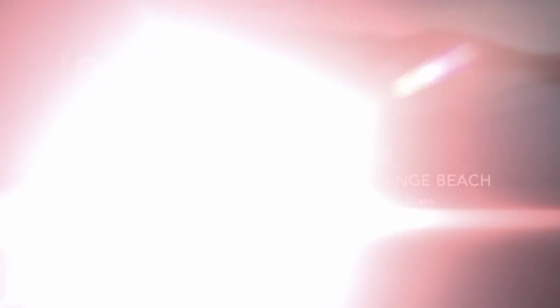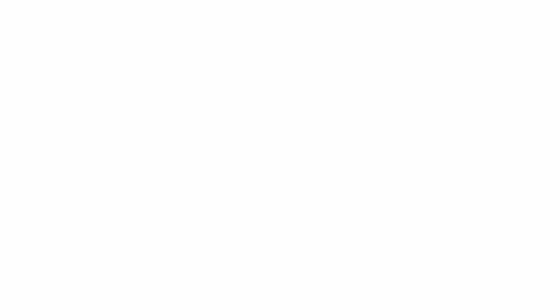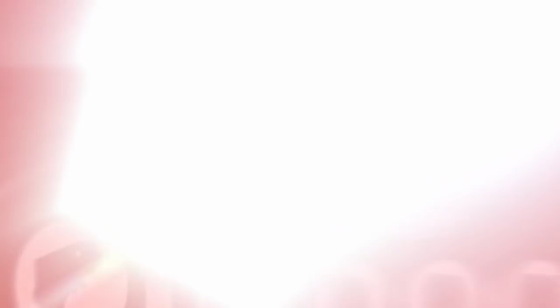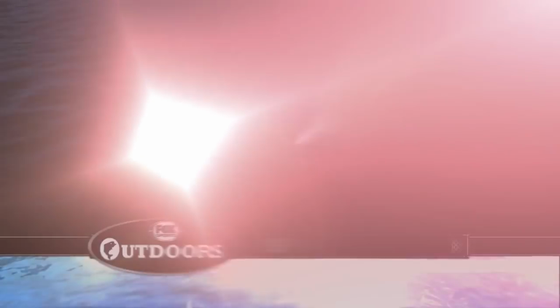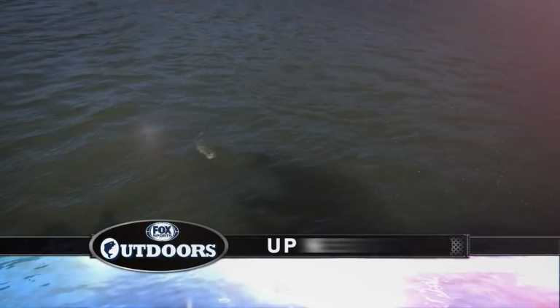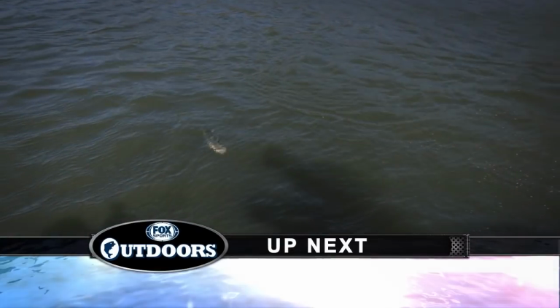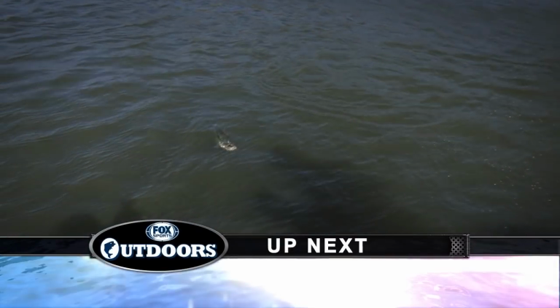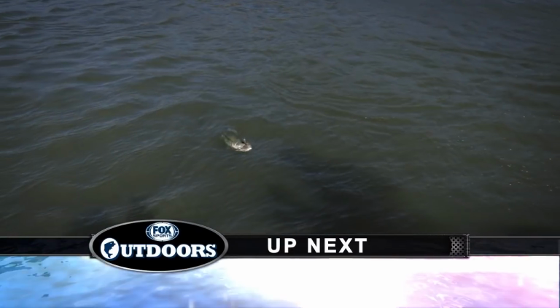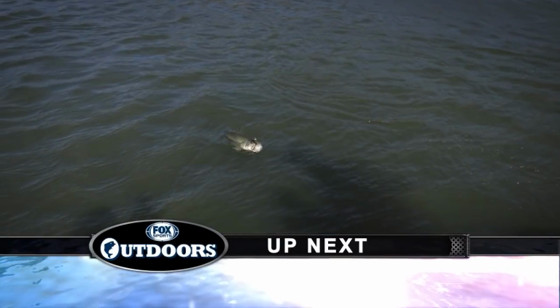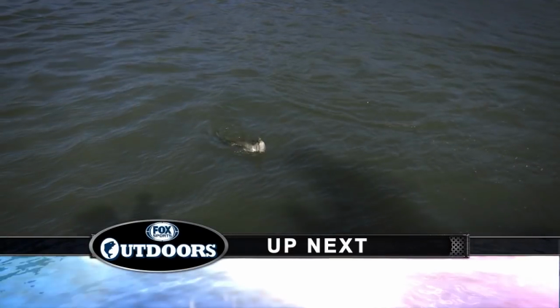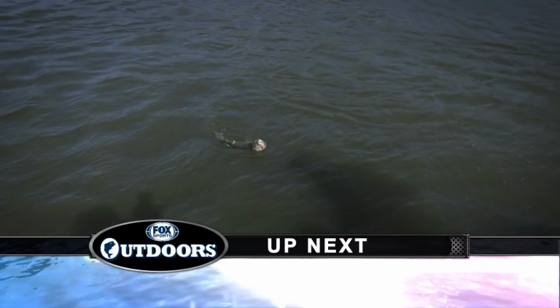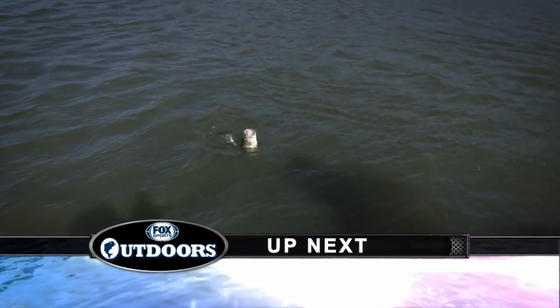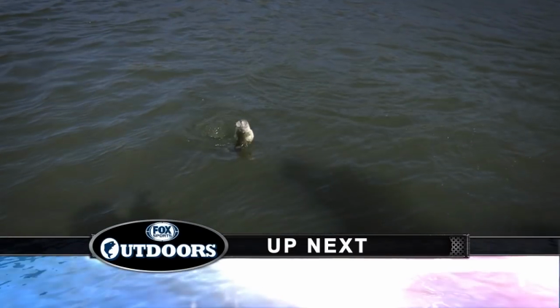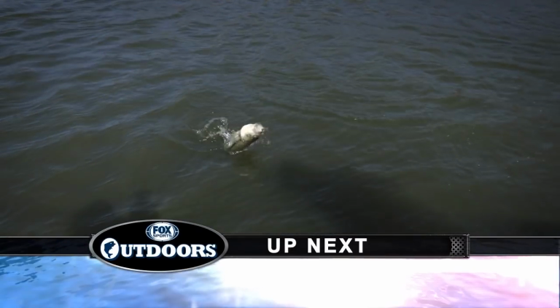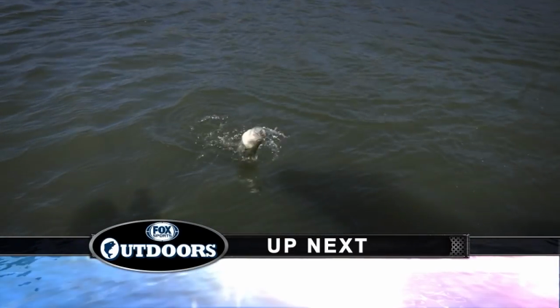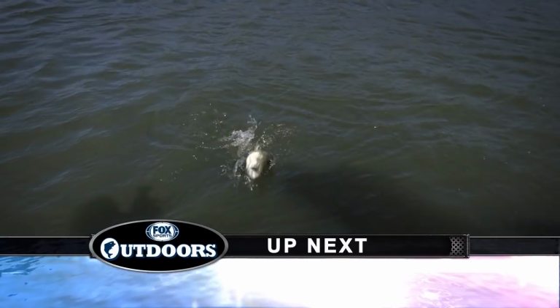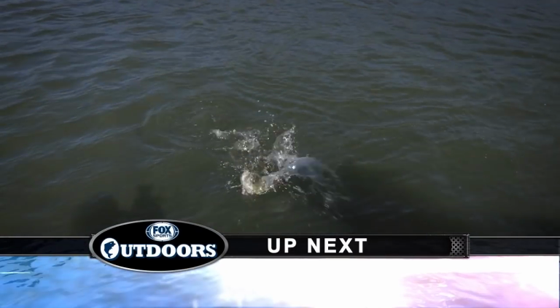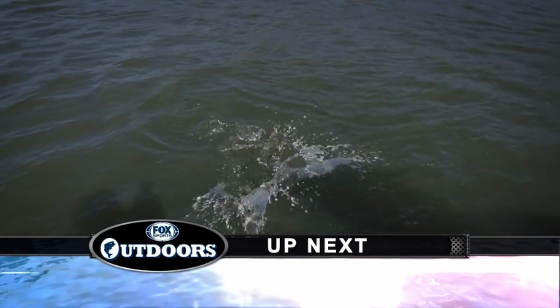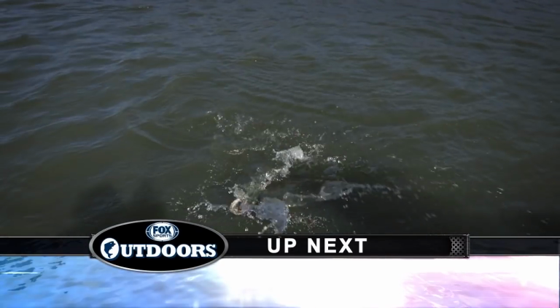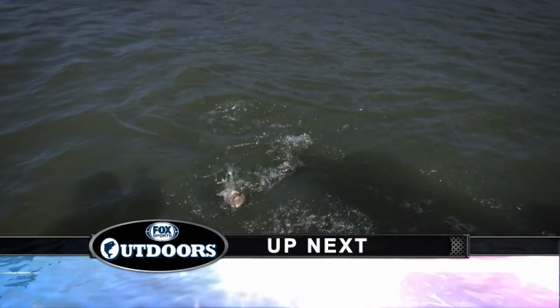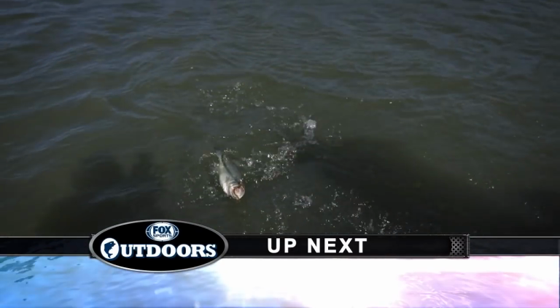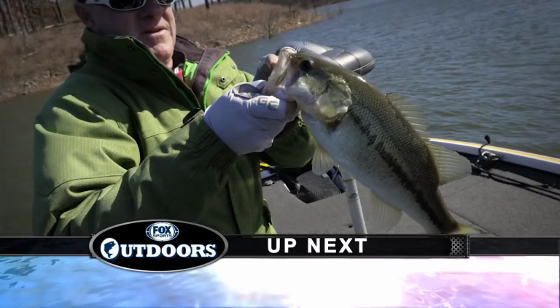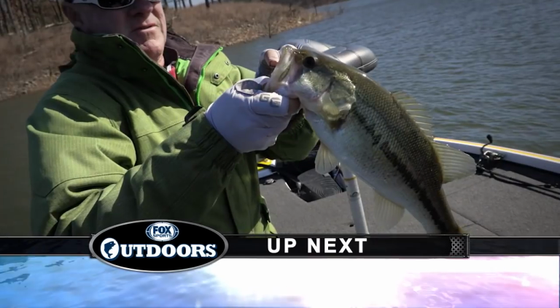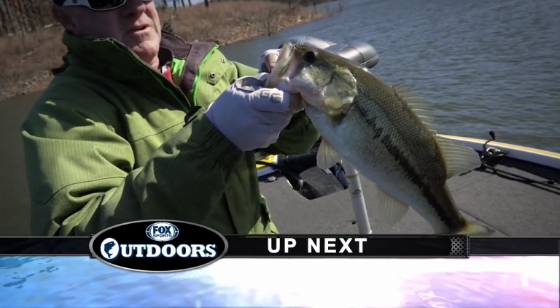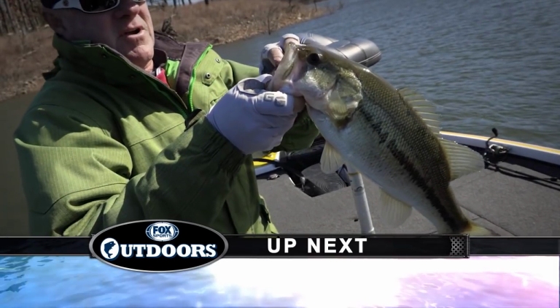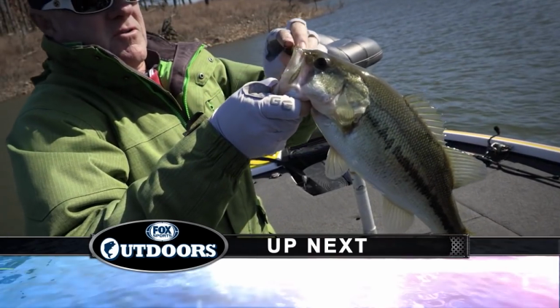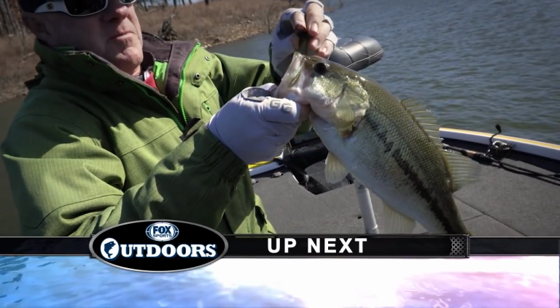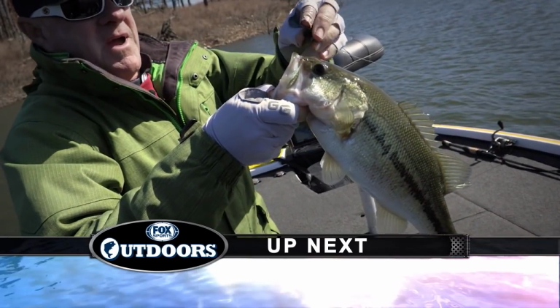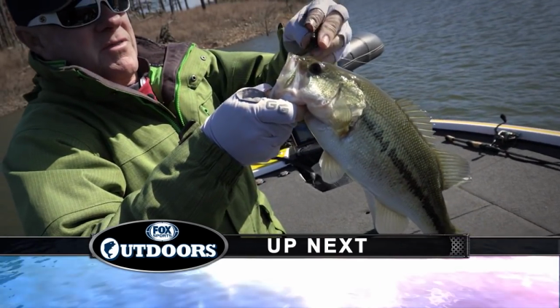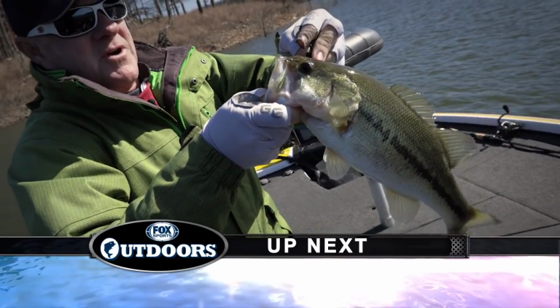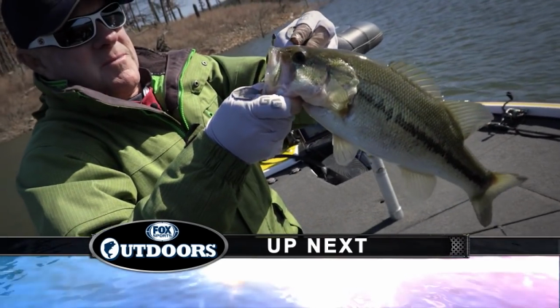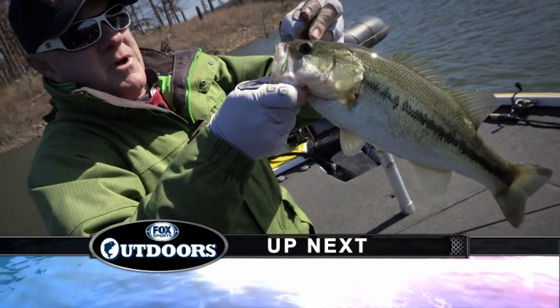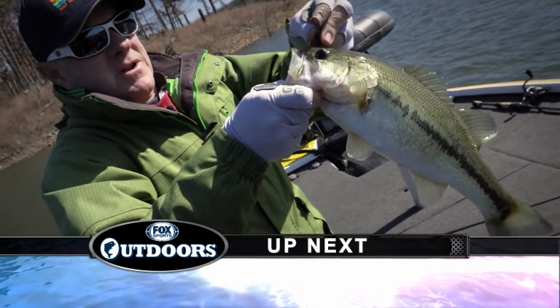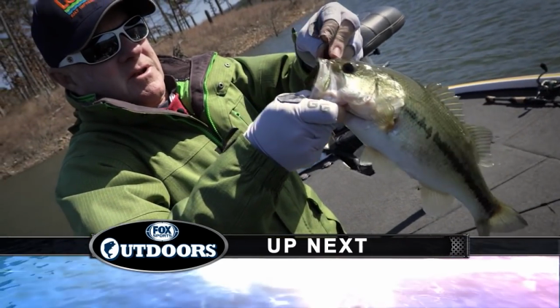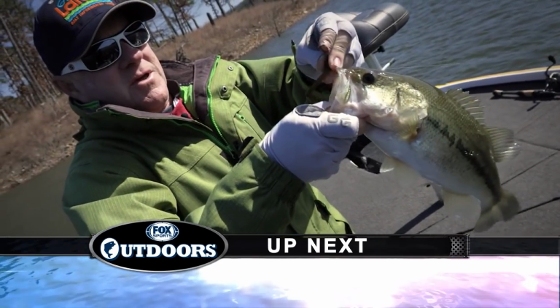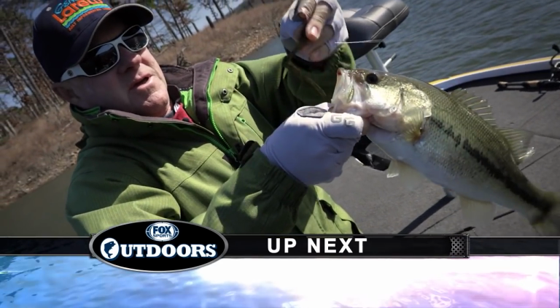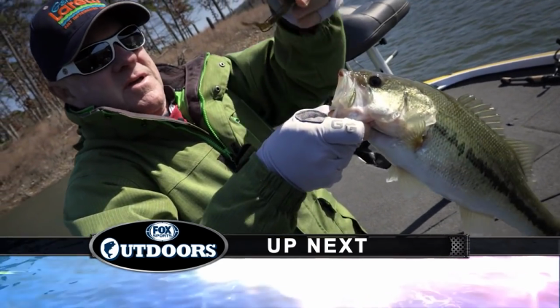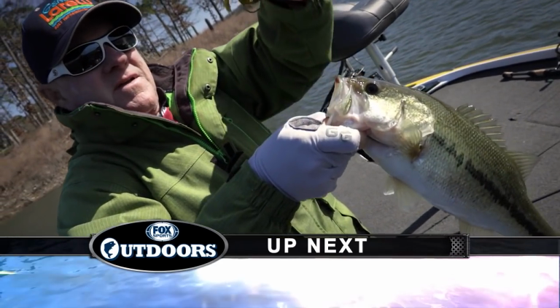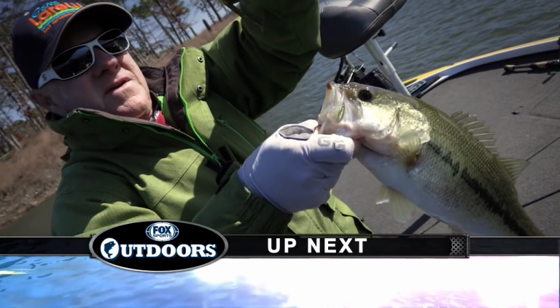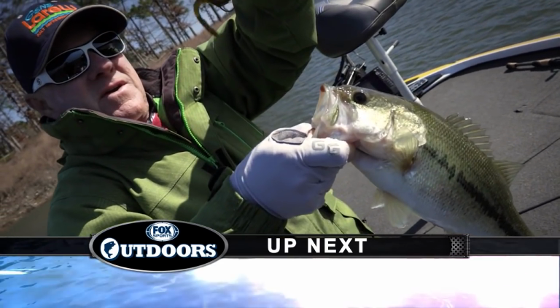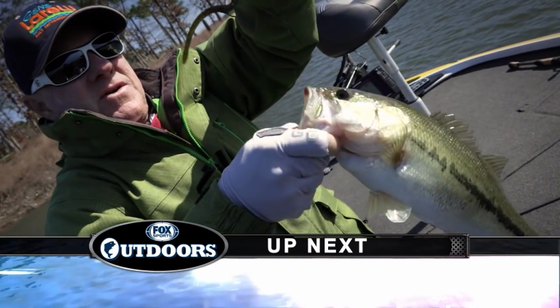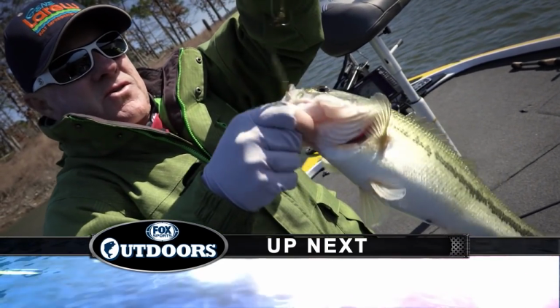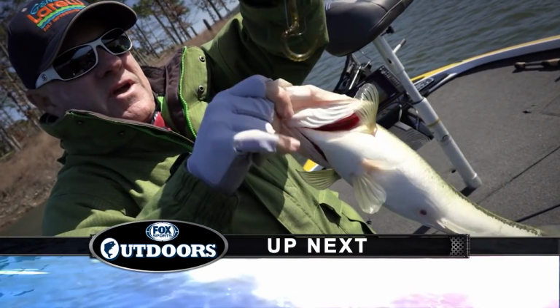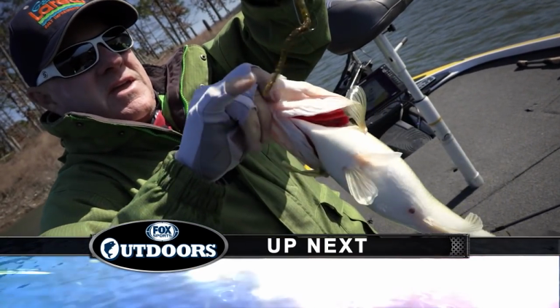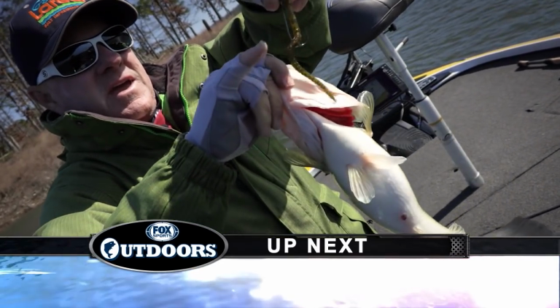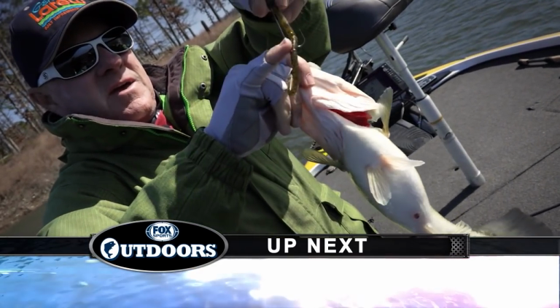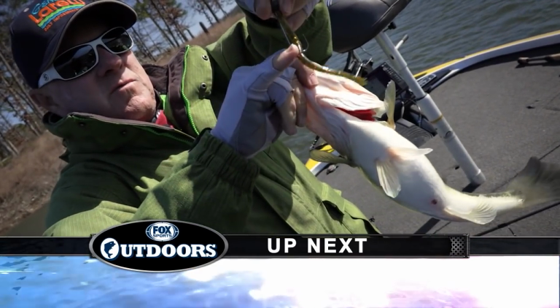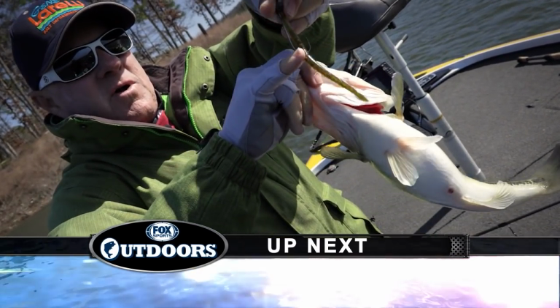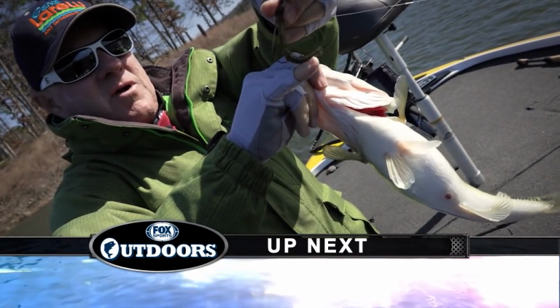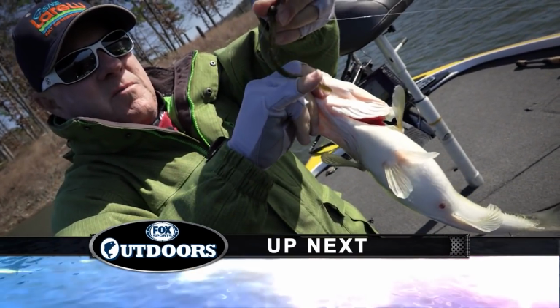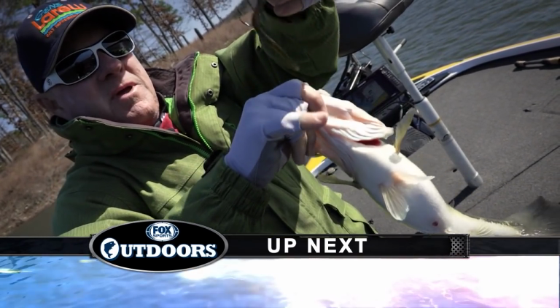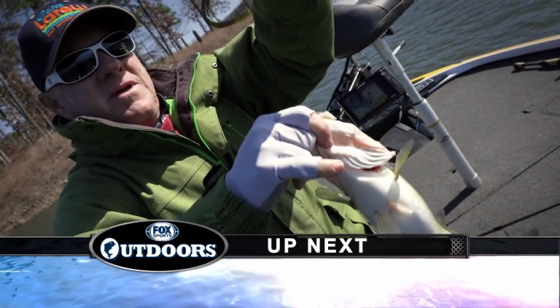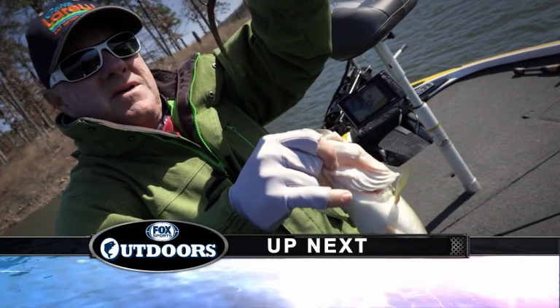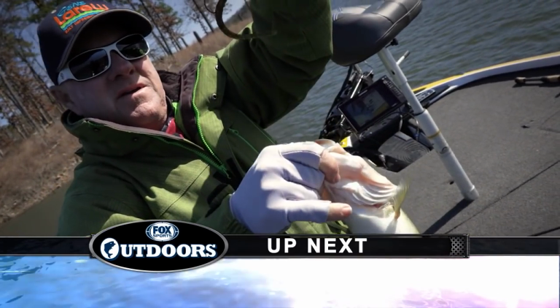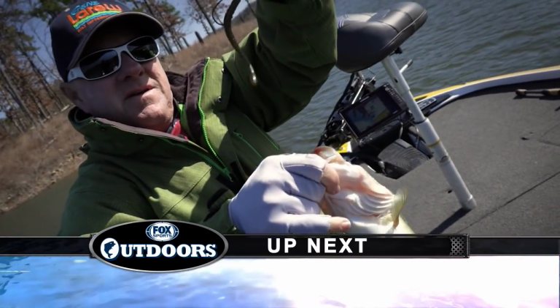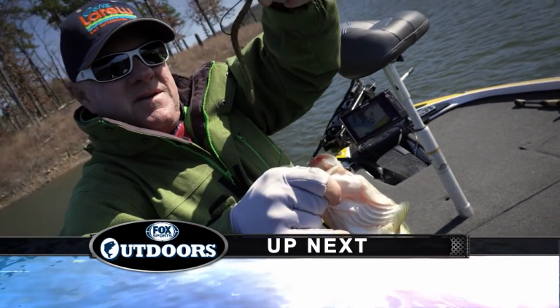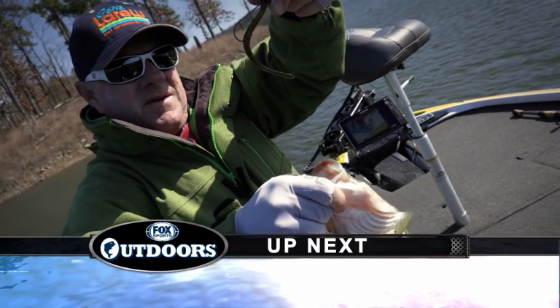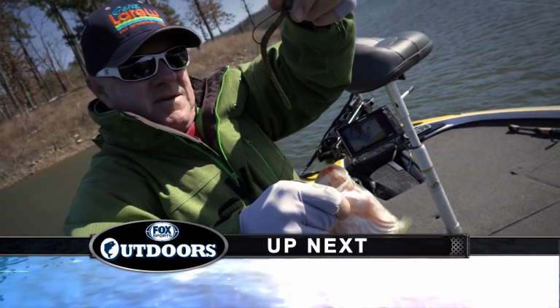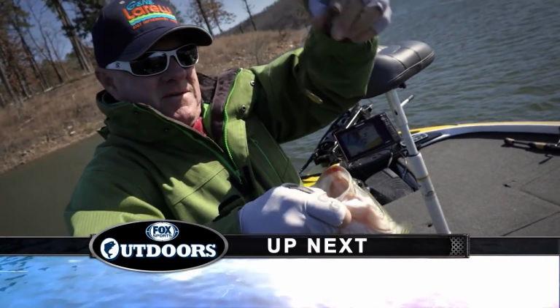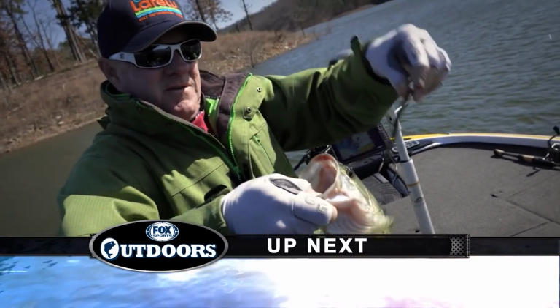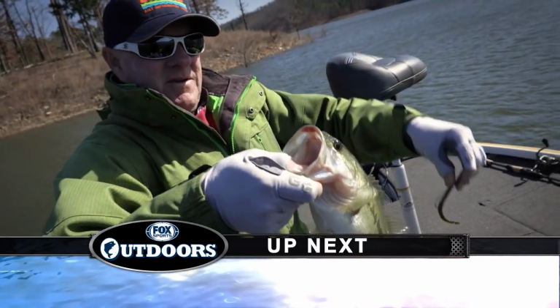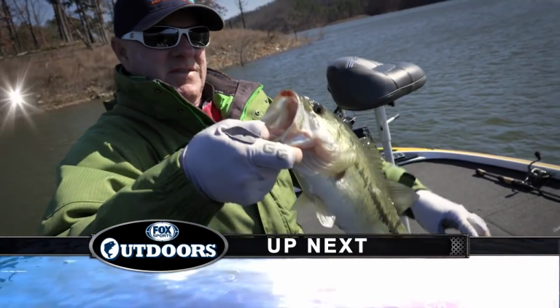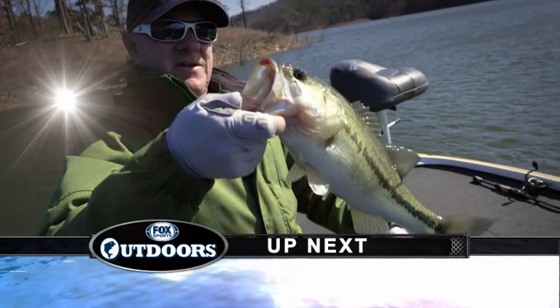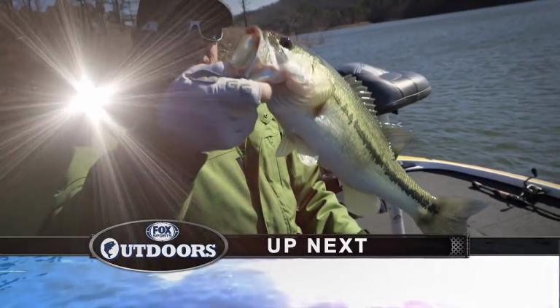Here we go. There's a largemouth! Caught him on a little shaky head worm. Right there.